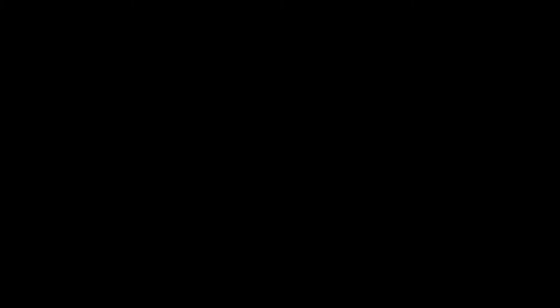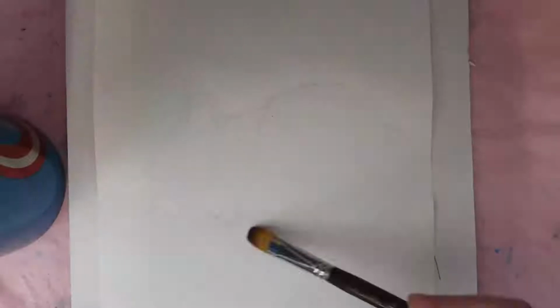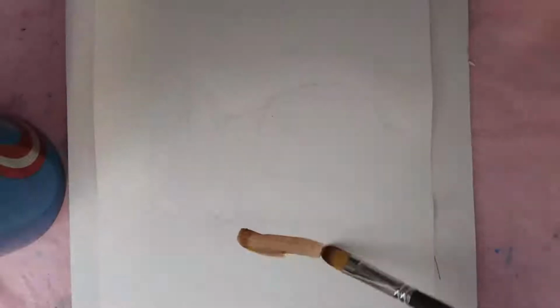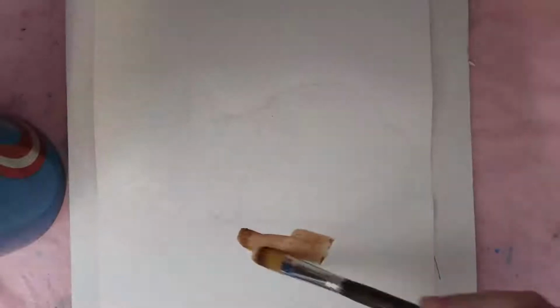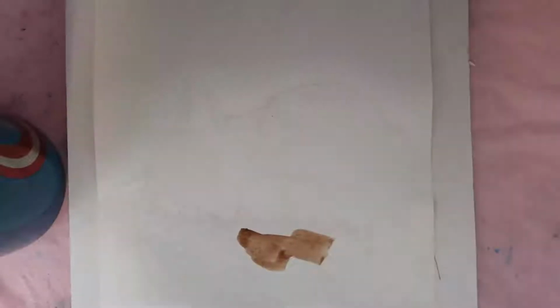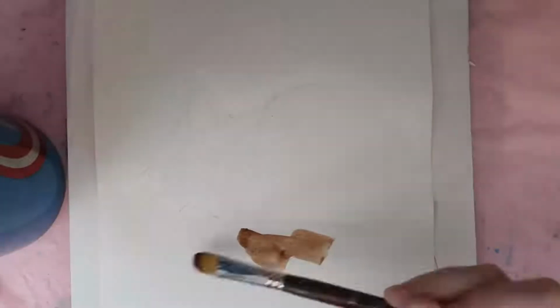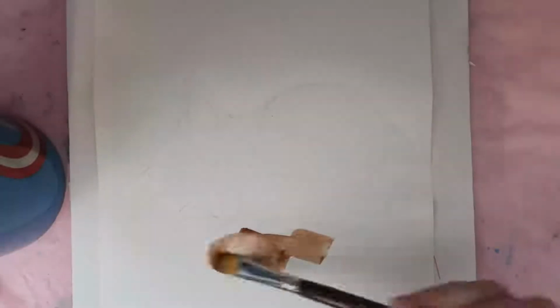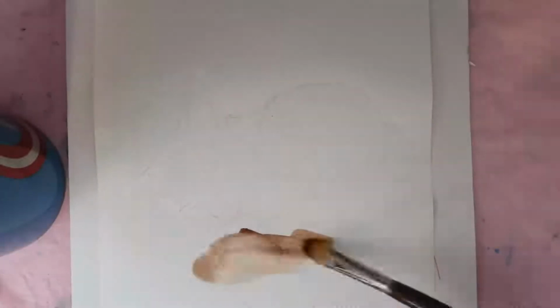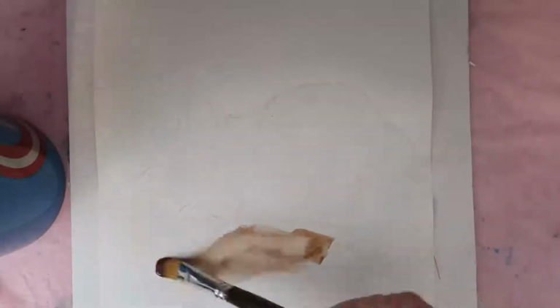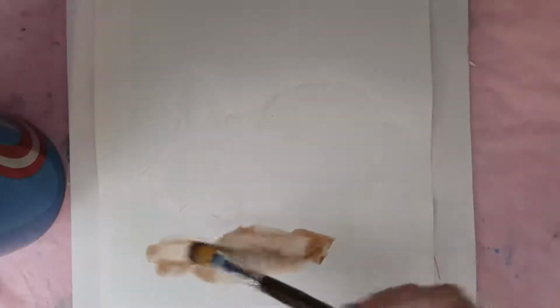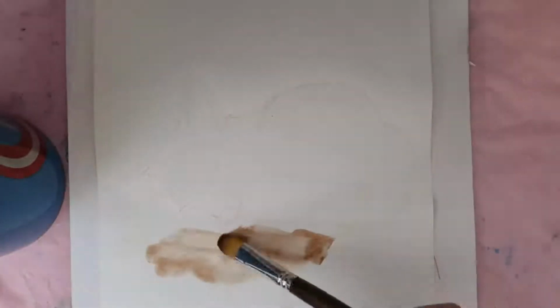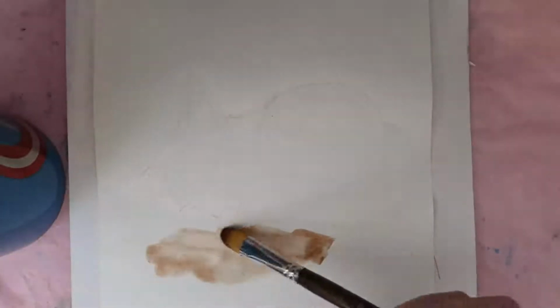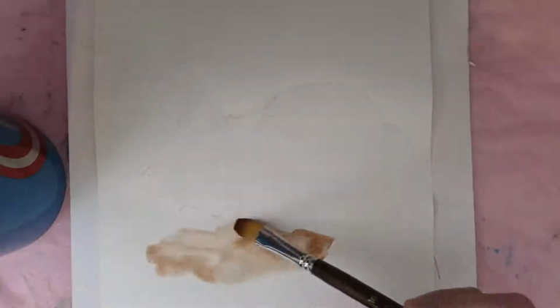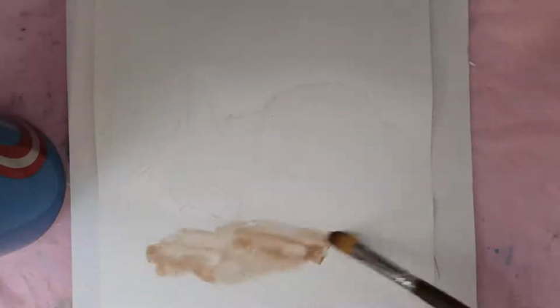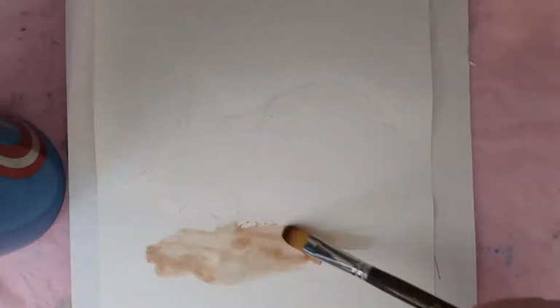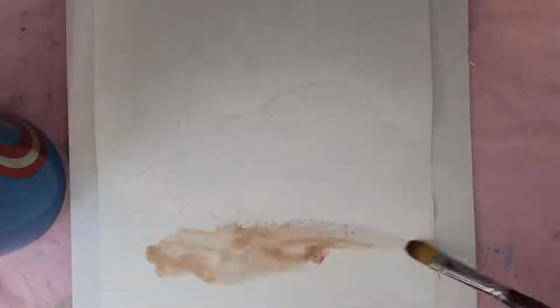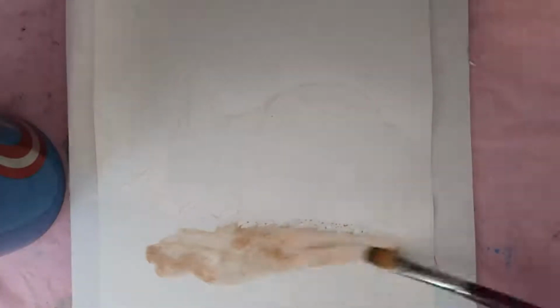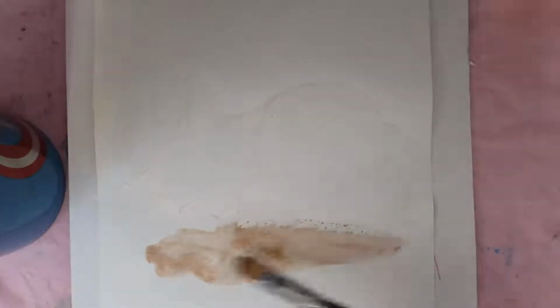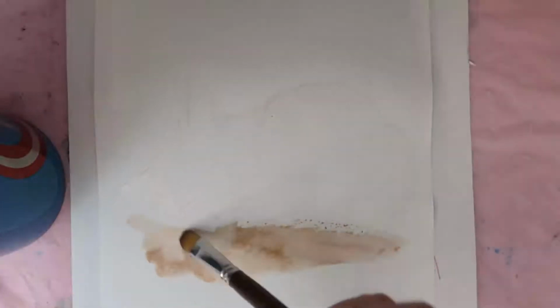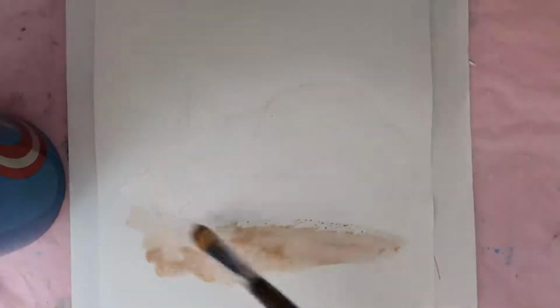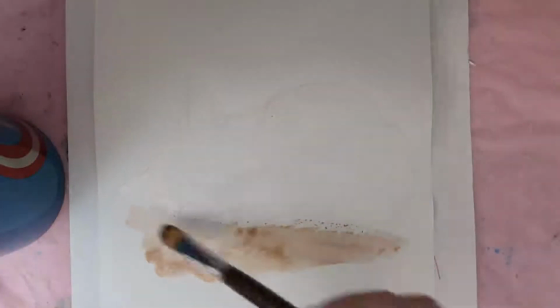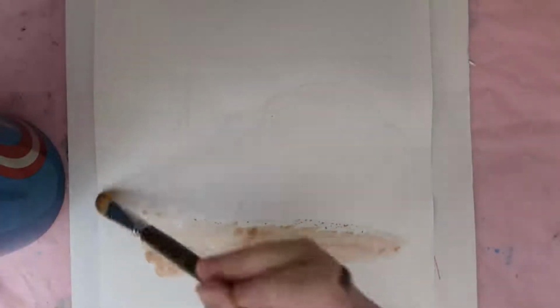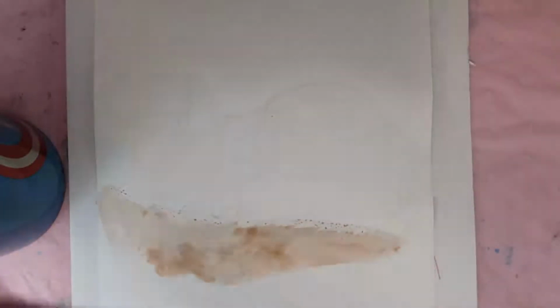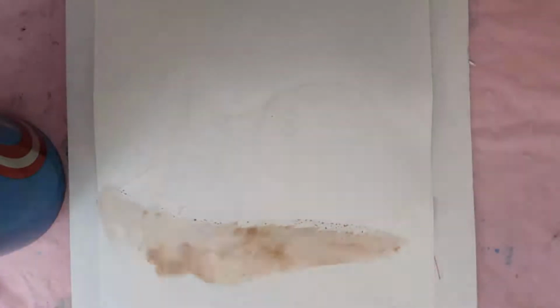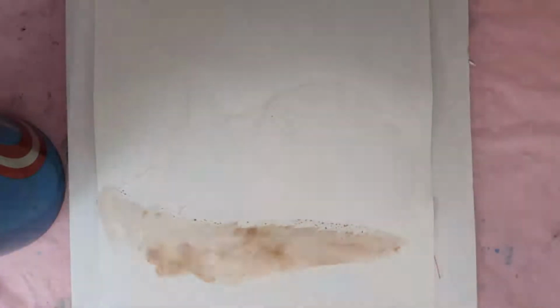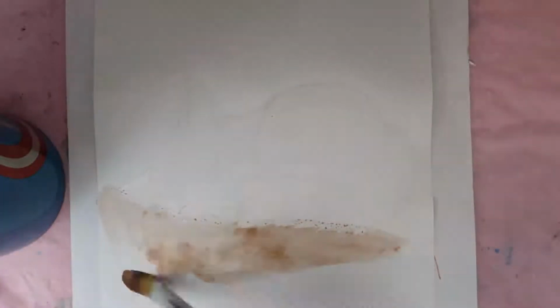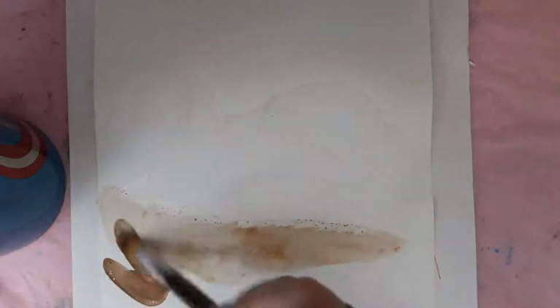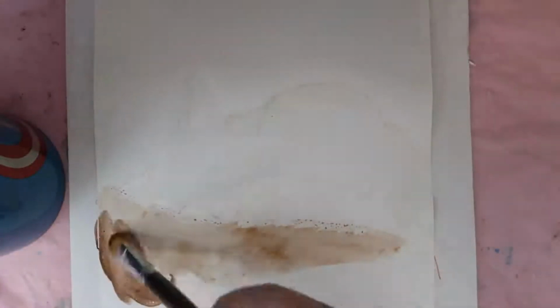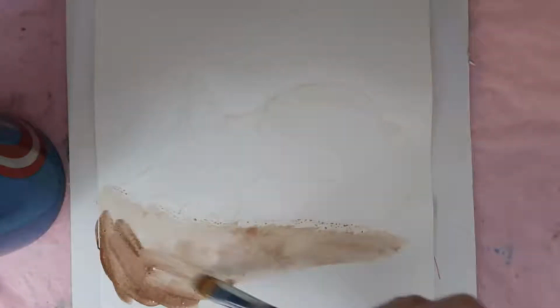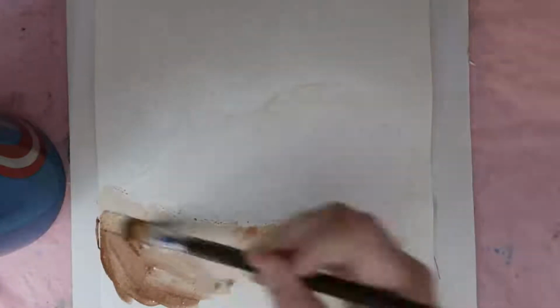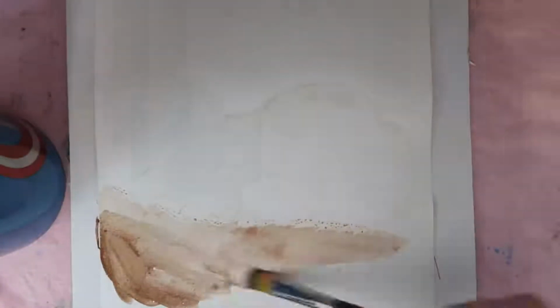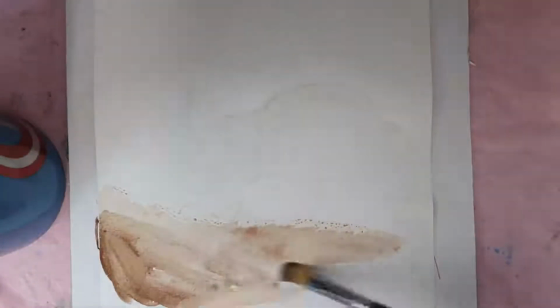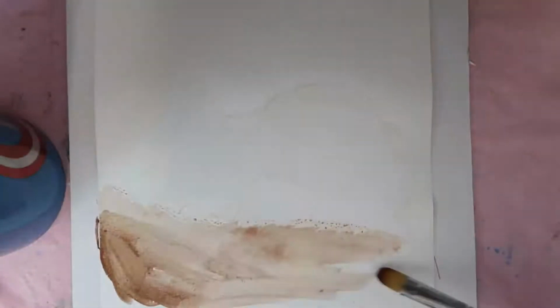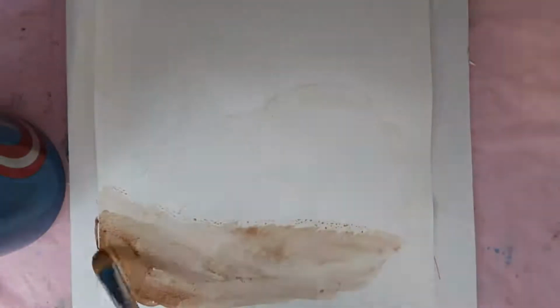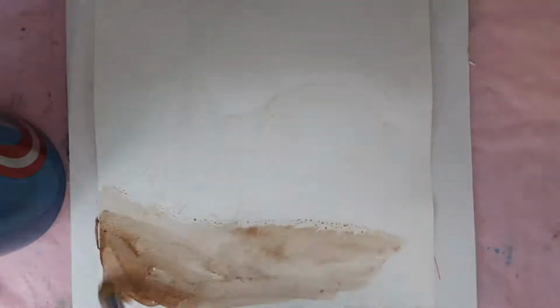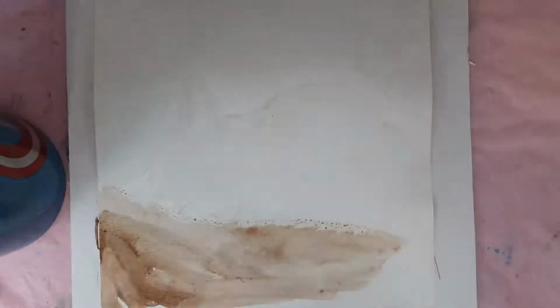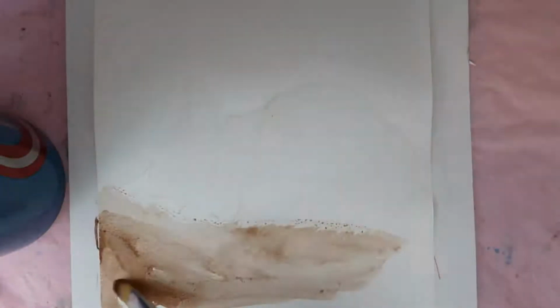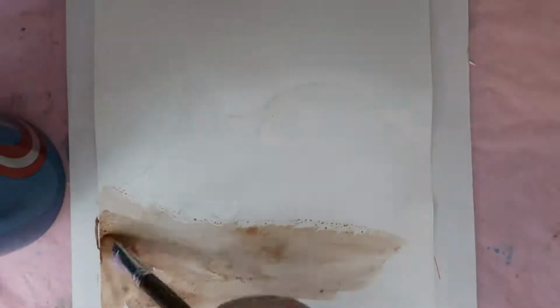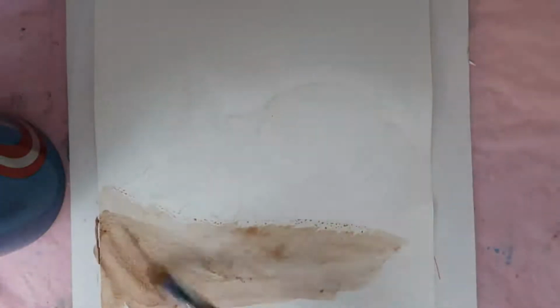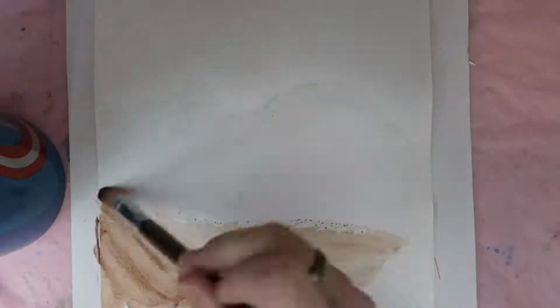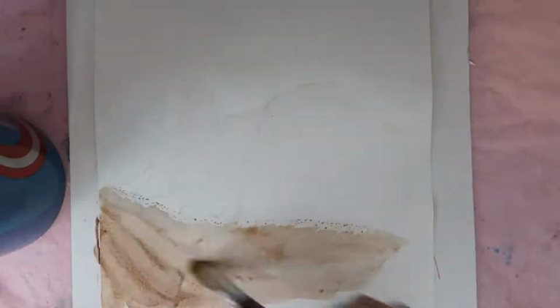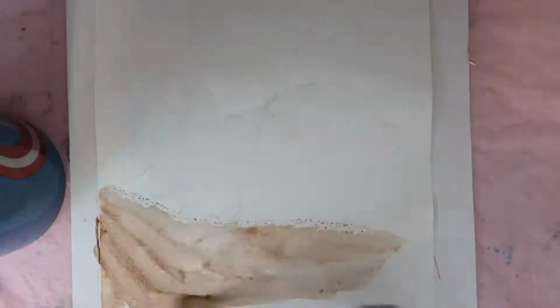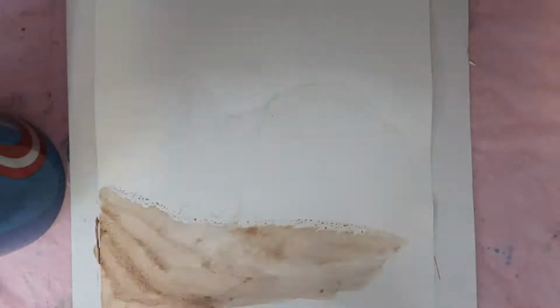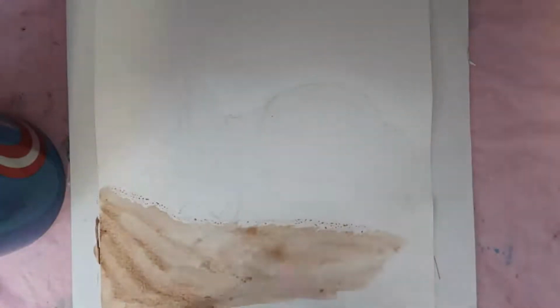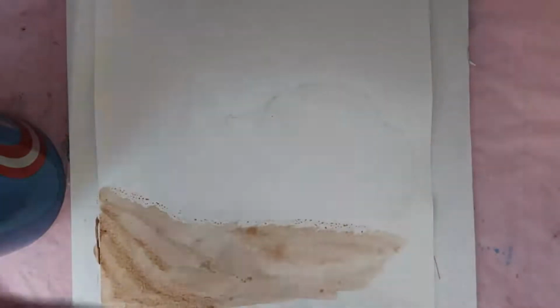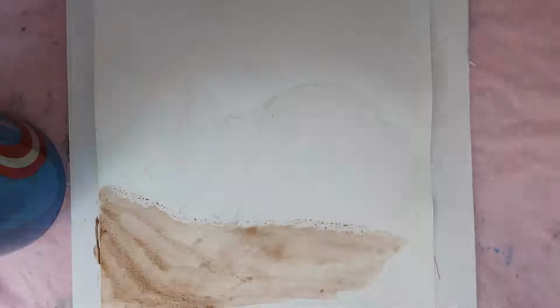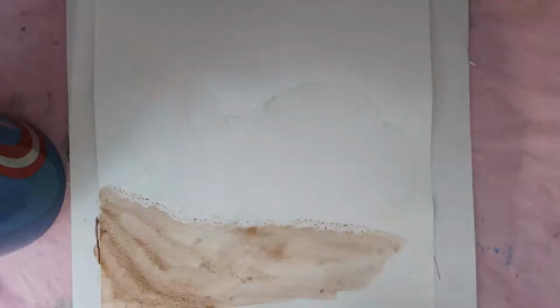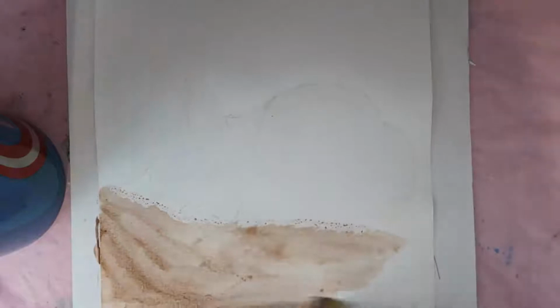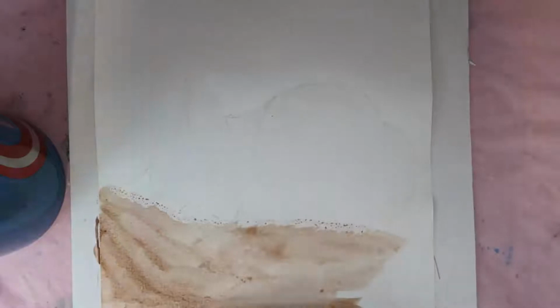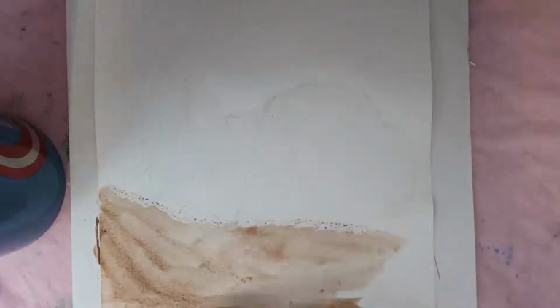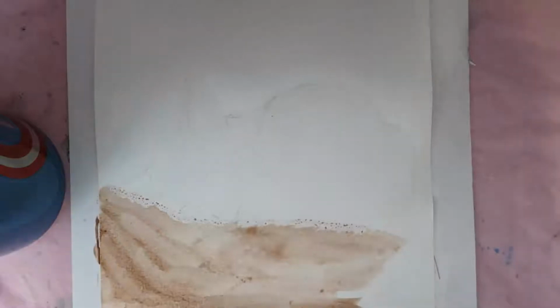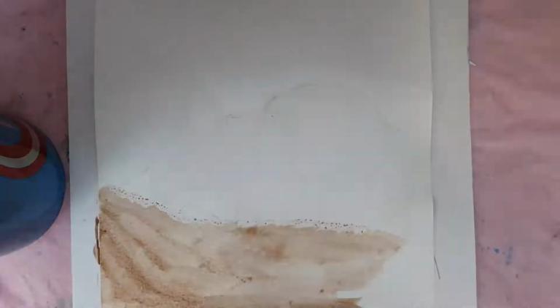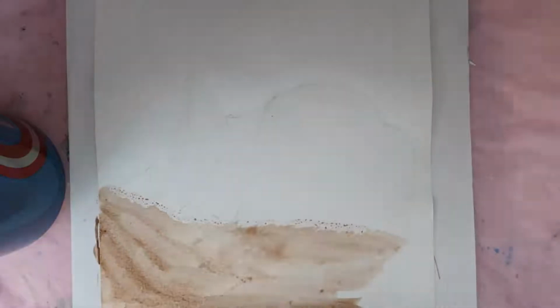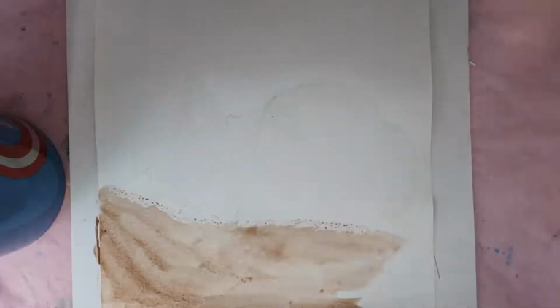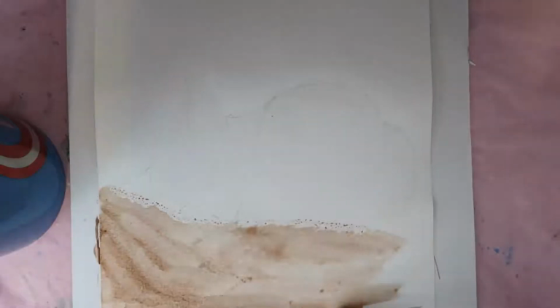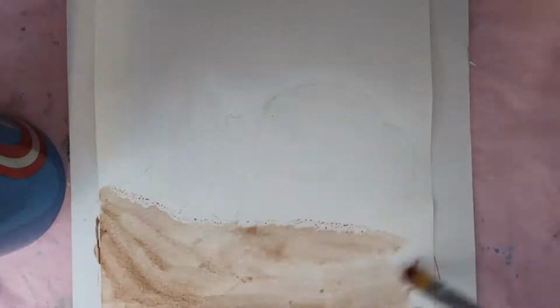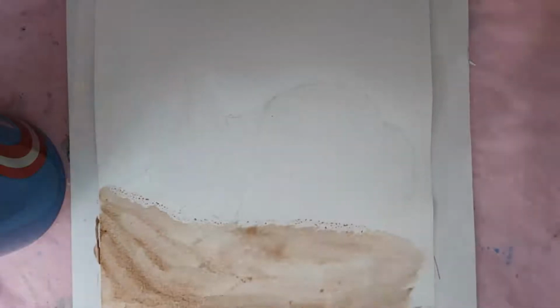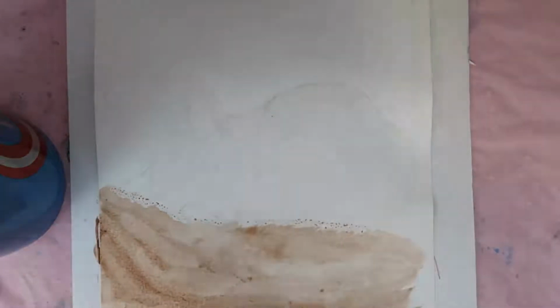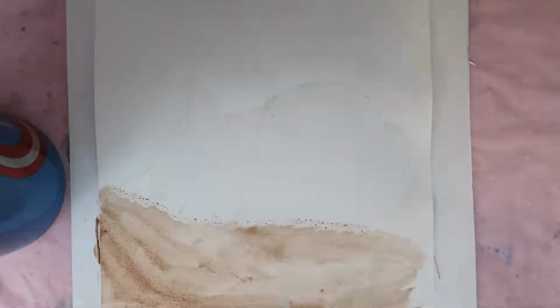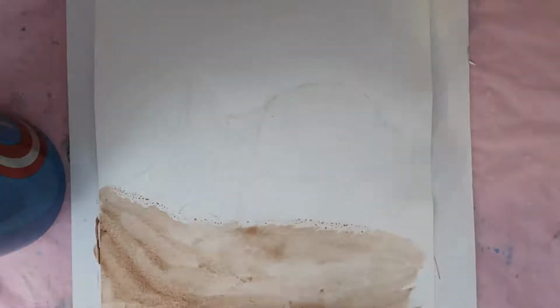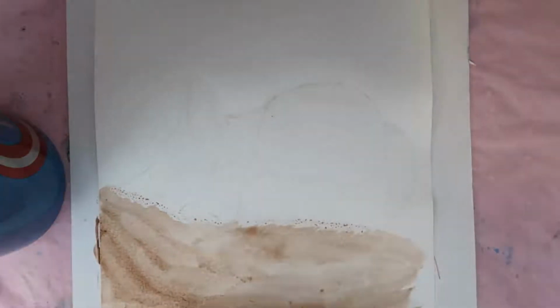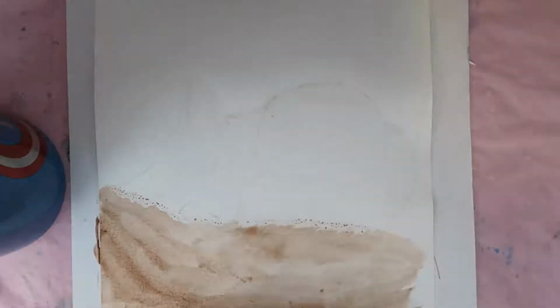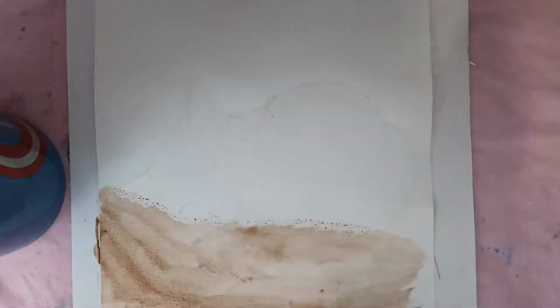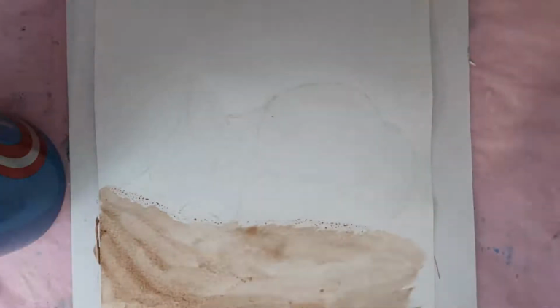Hello and welcome to the channel. My name is Annalisa and today I am working on my entry for the Great Pumpkin Challenge.